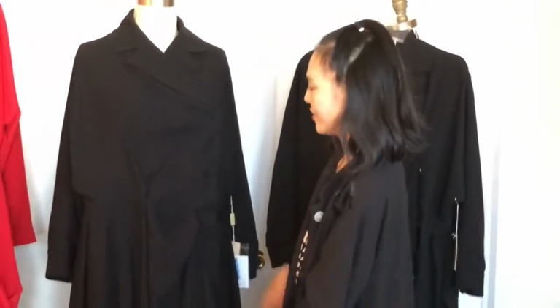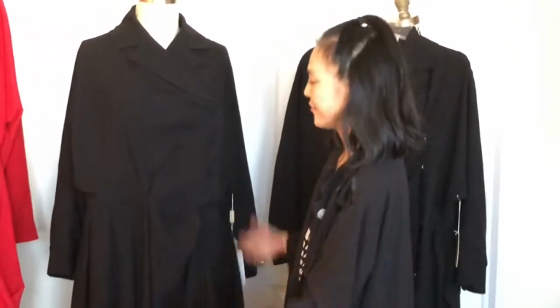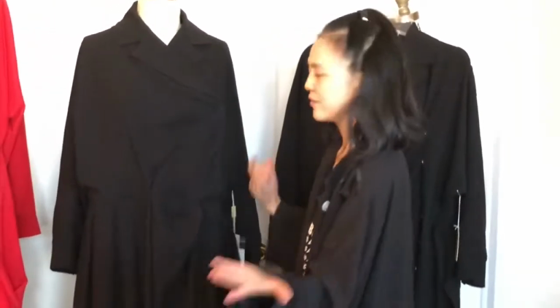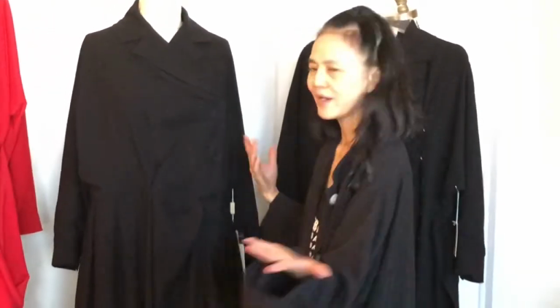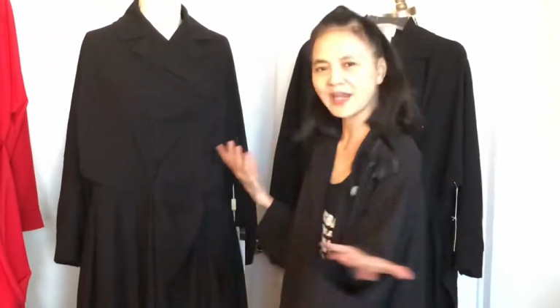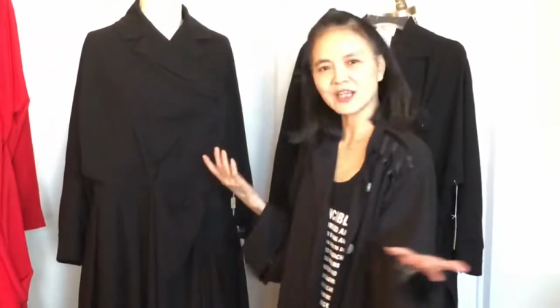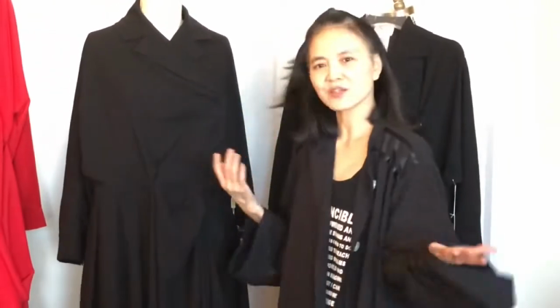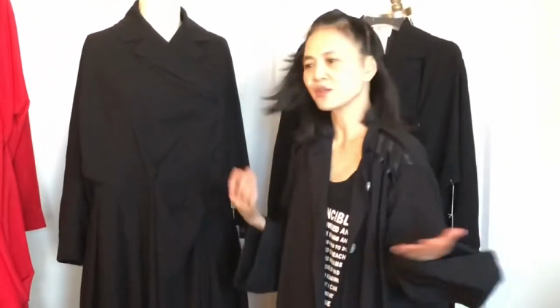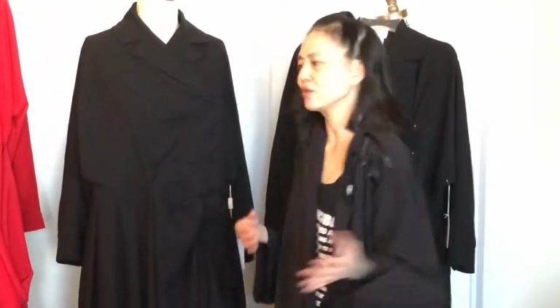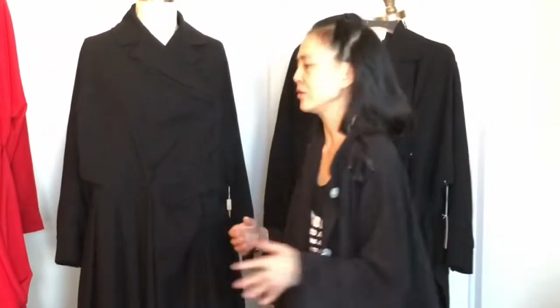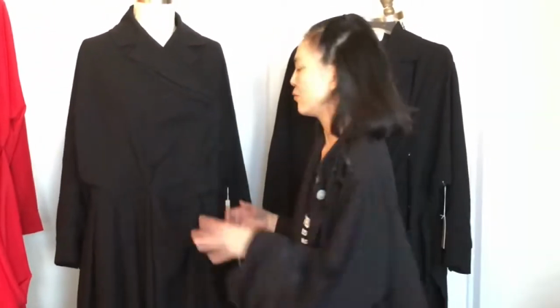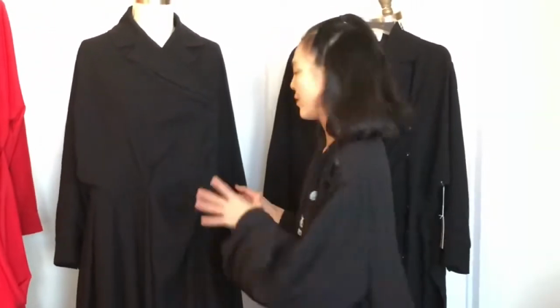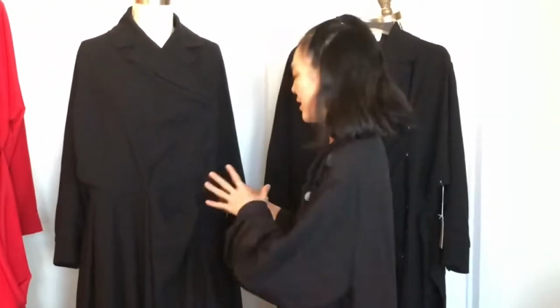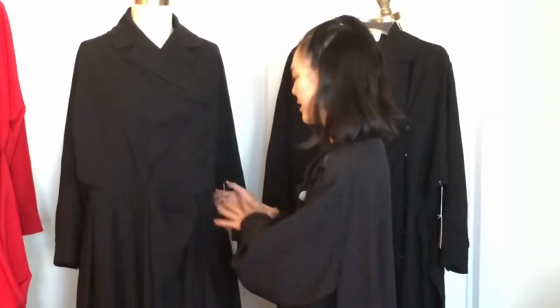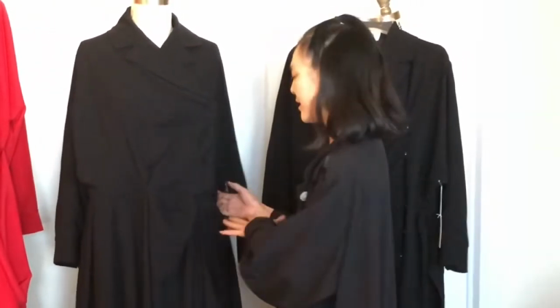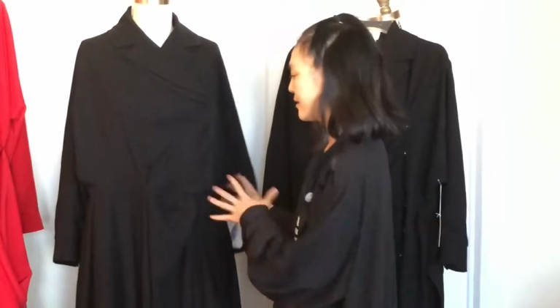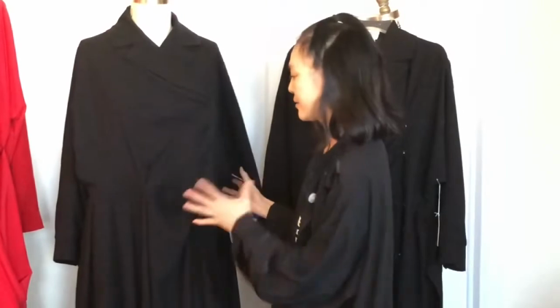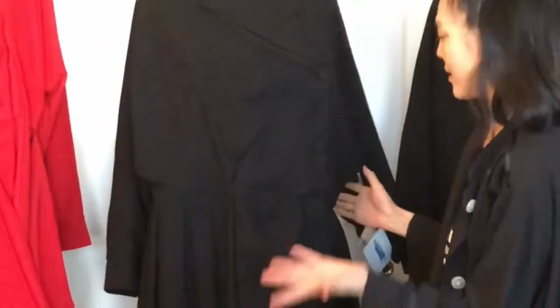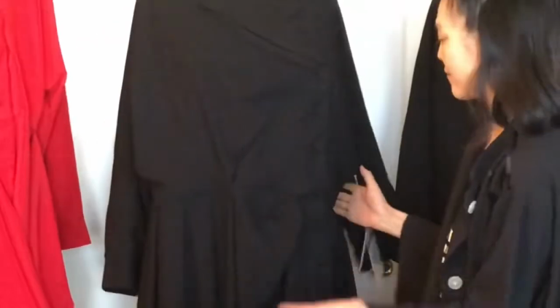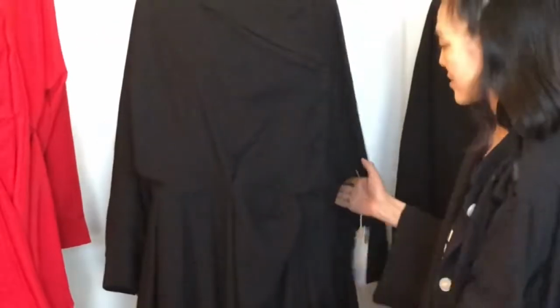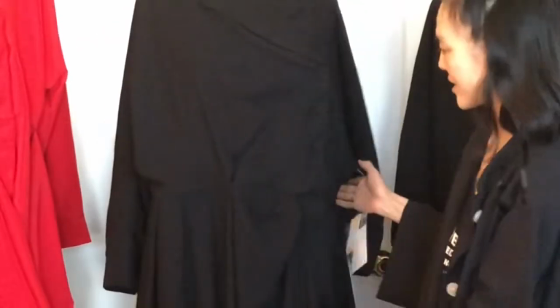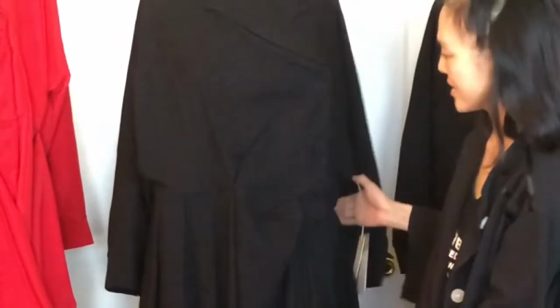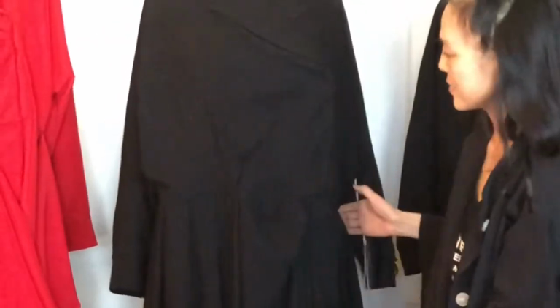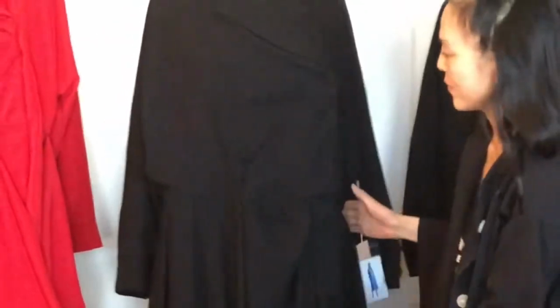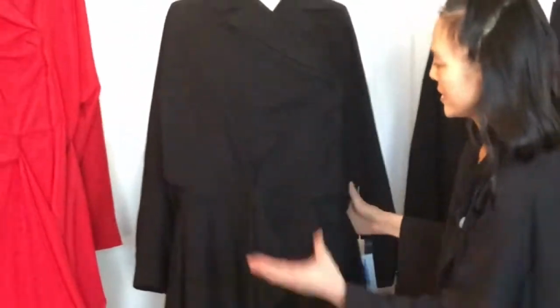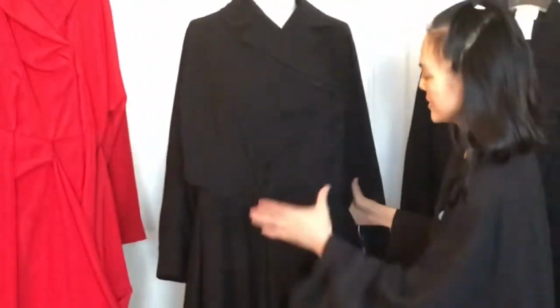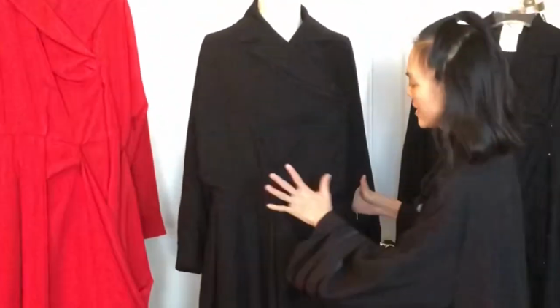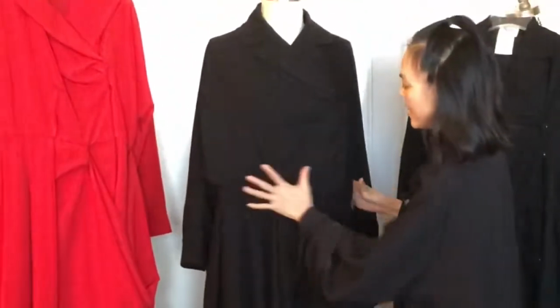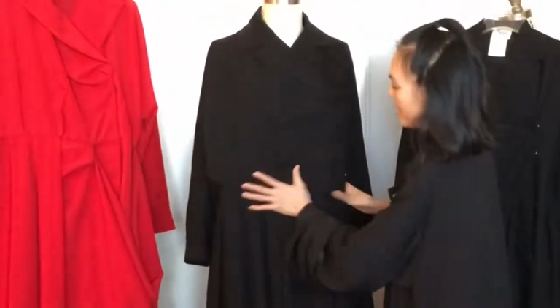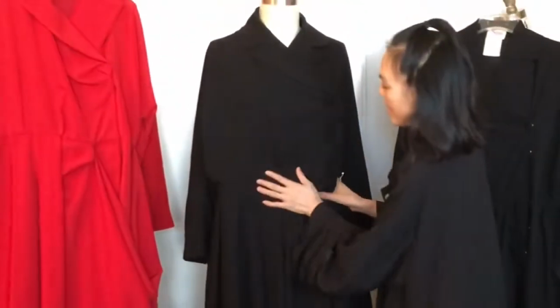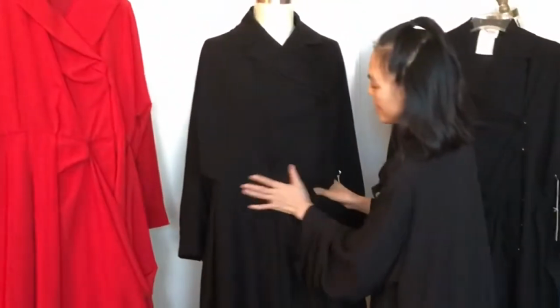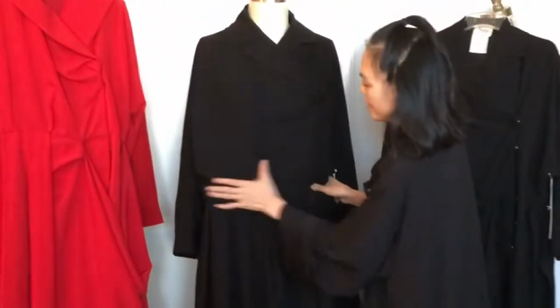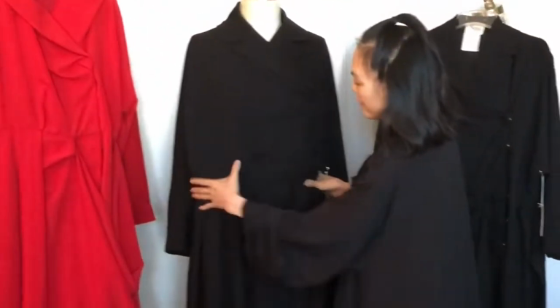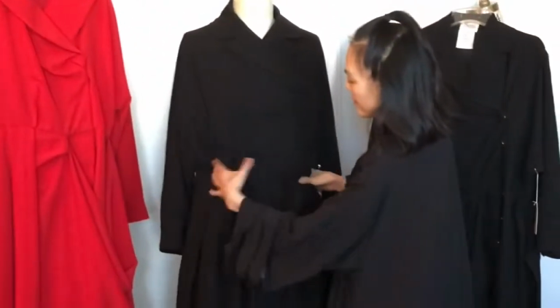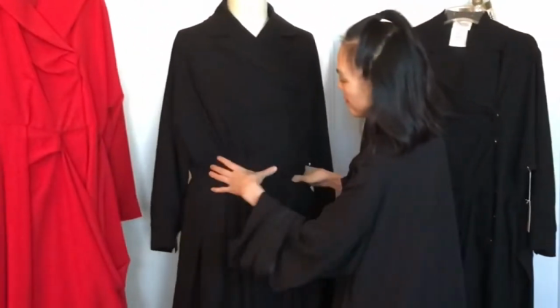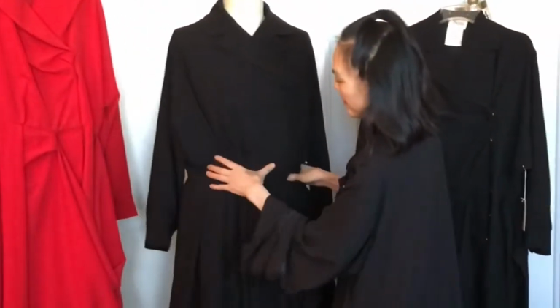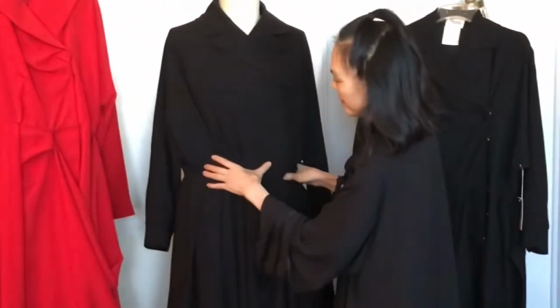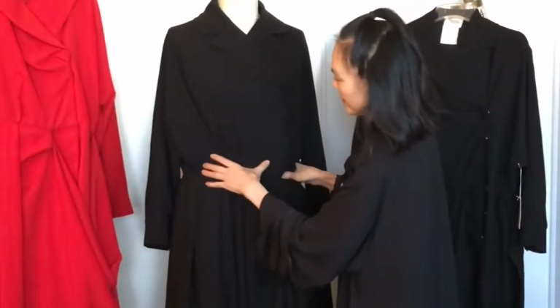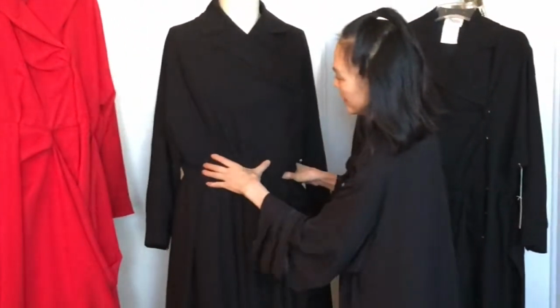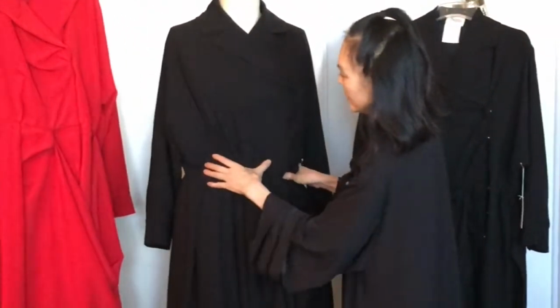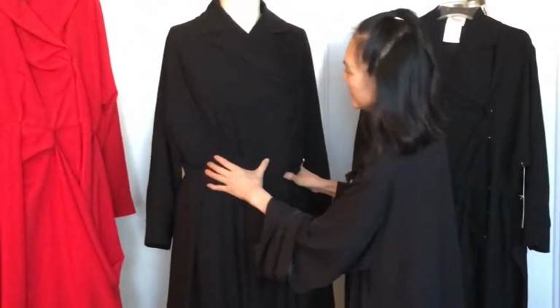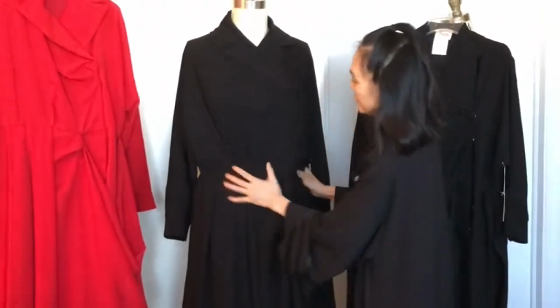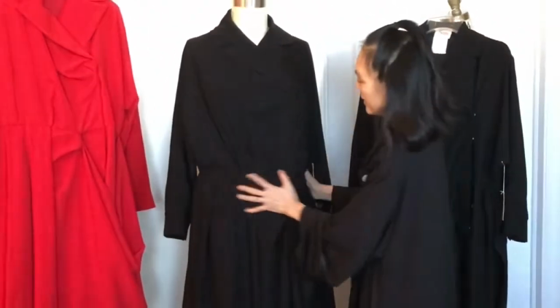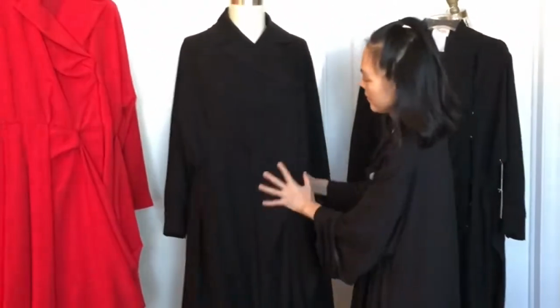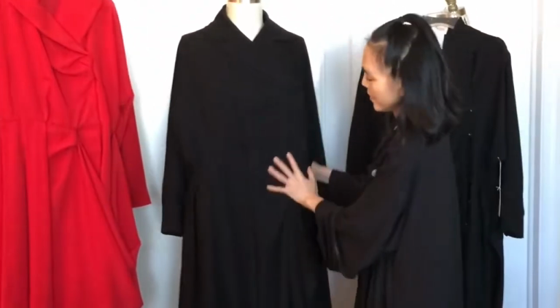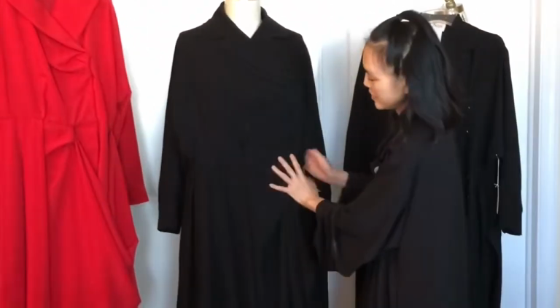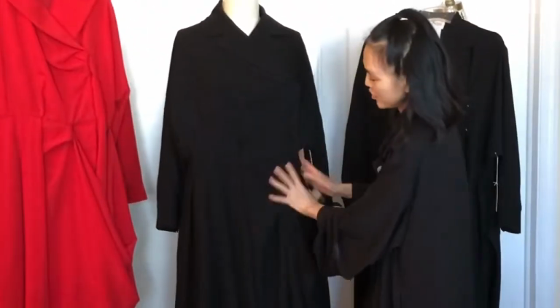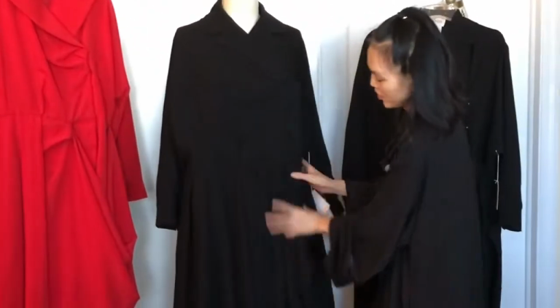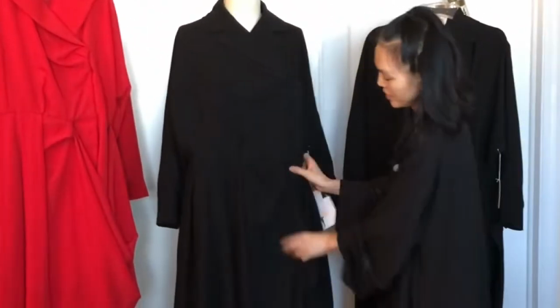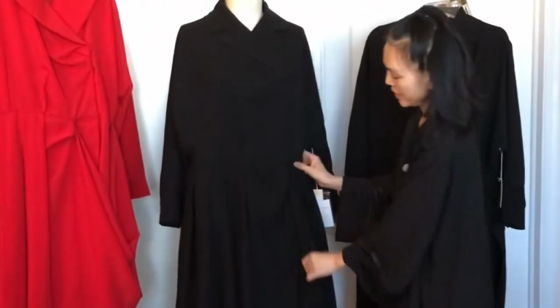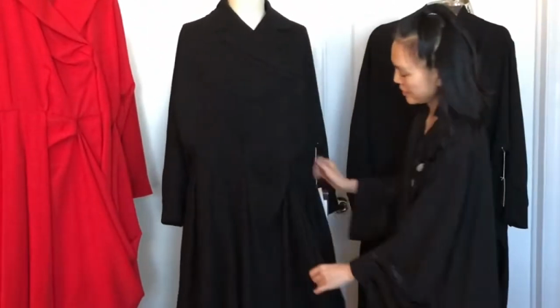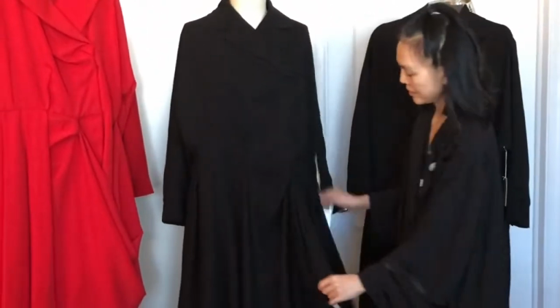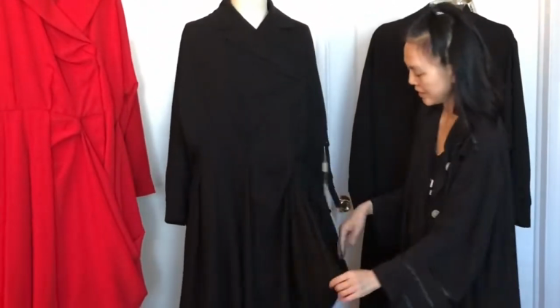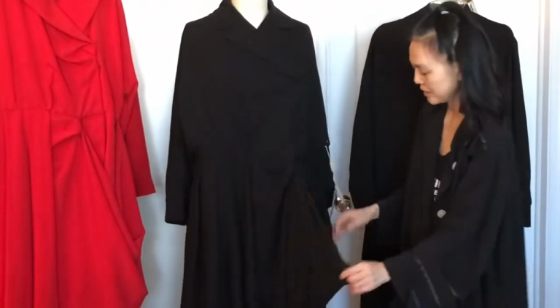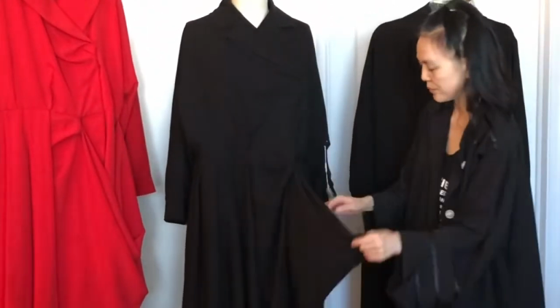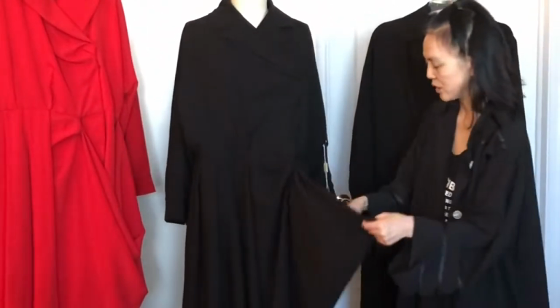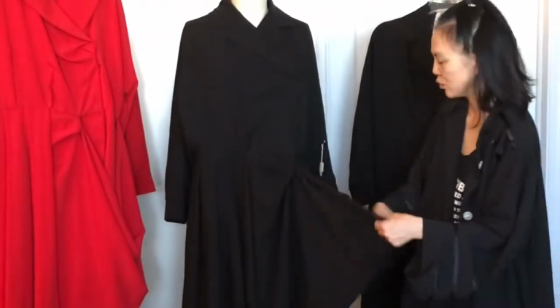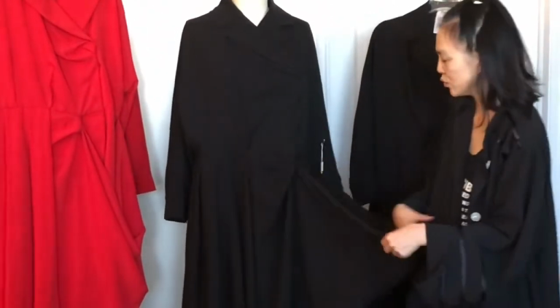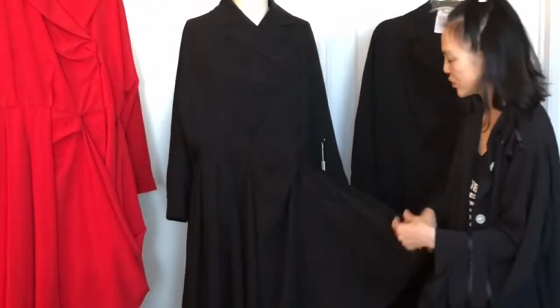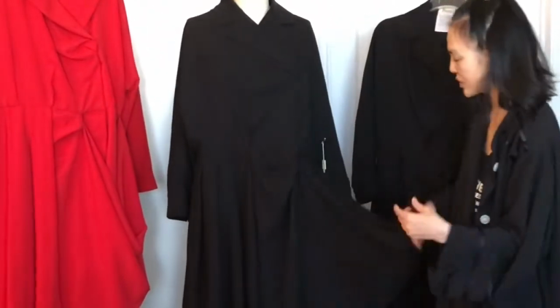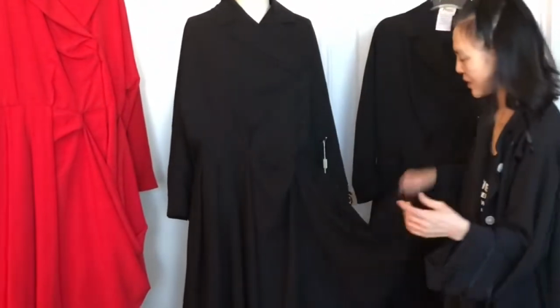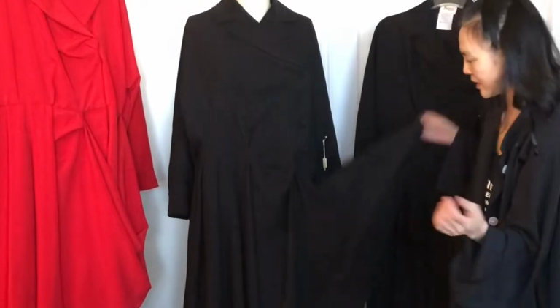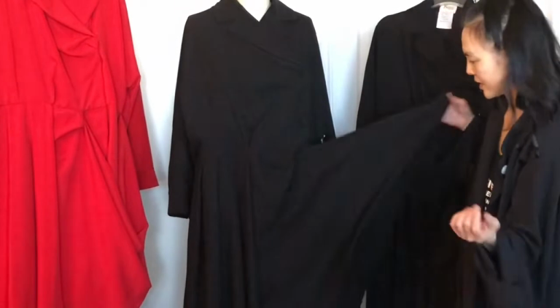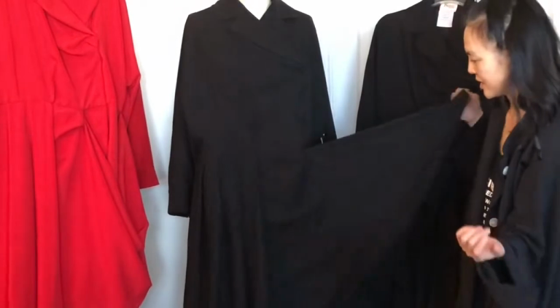If you like to emphasize the waist, you can belt it. Otherwise, you should let it be loose like this.